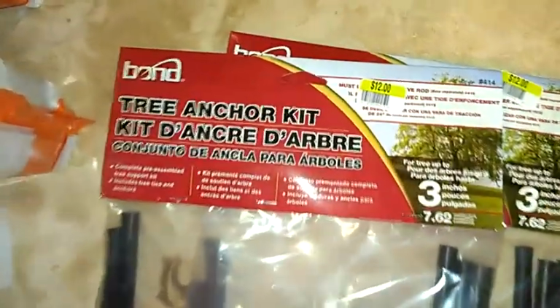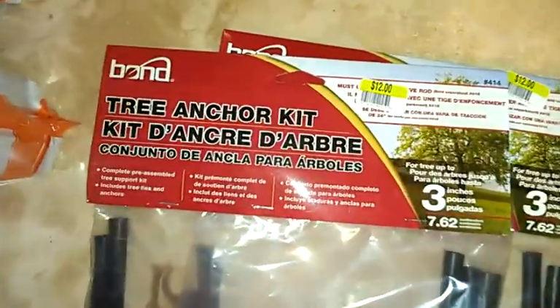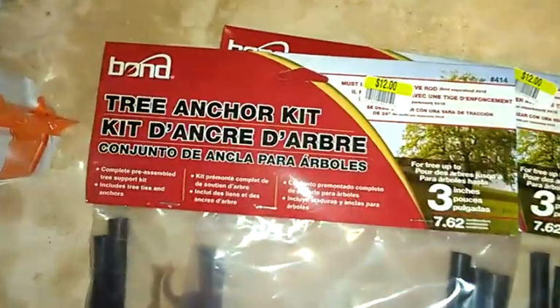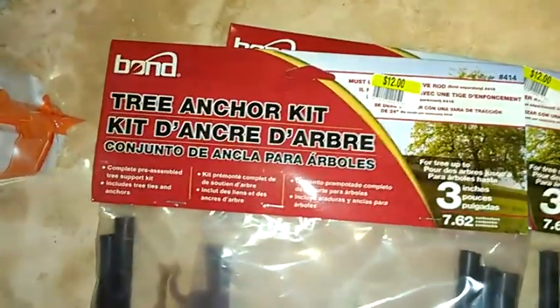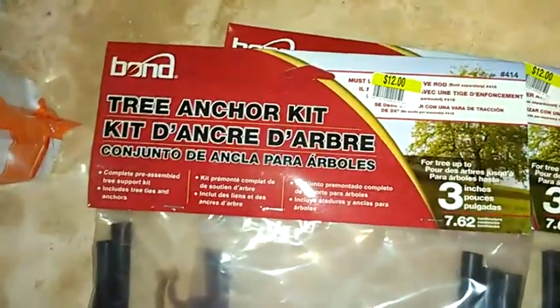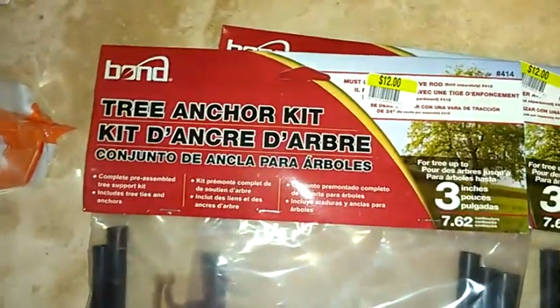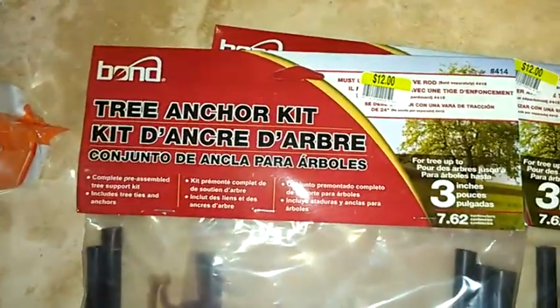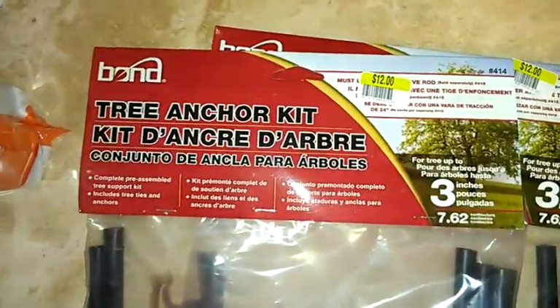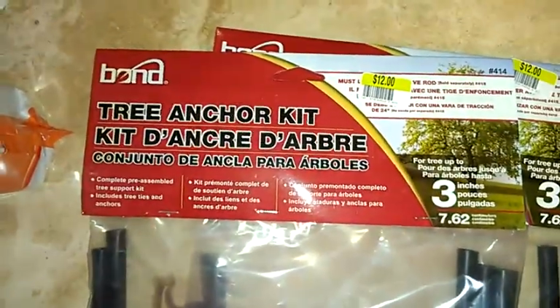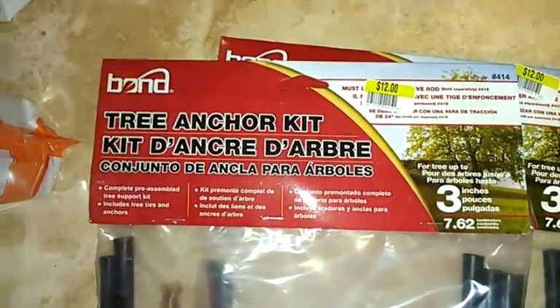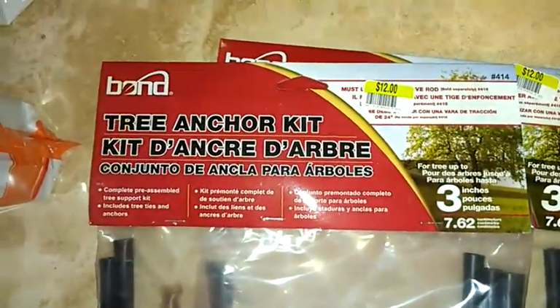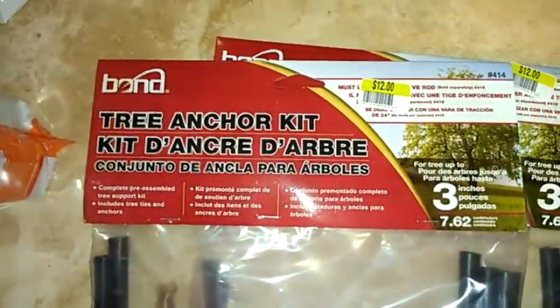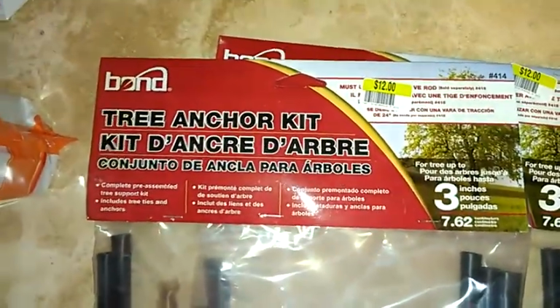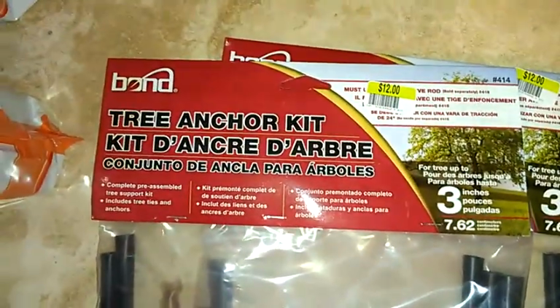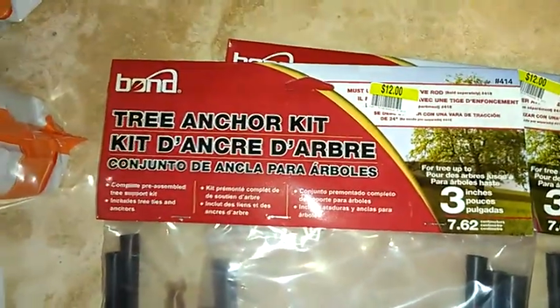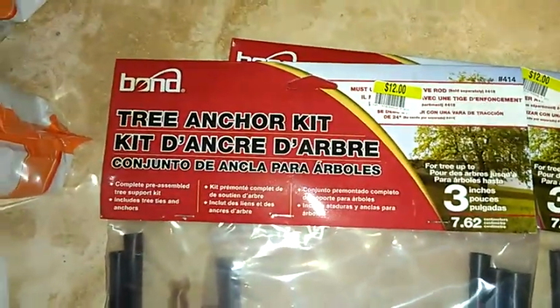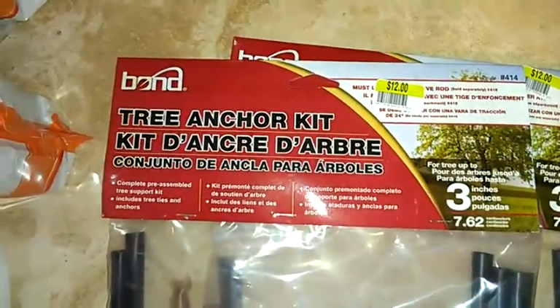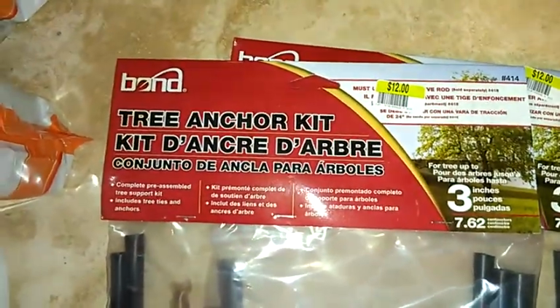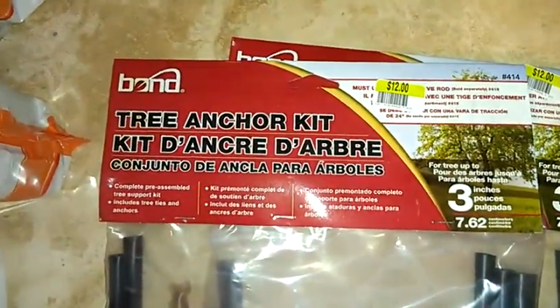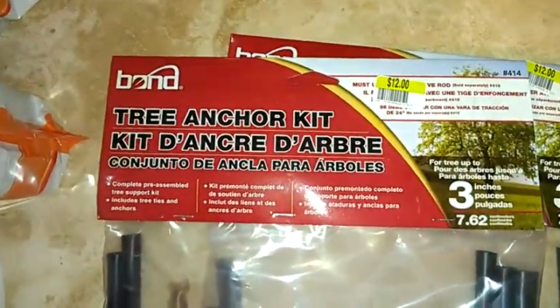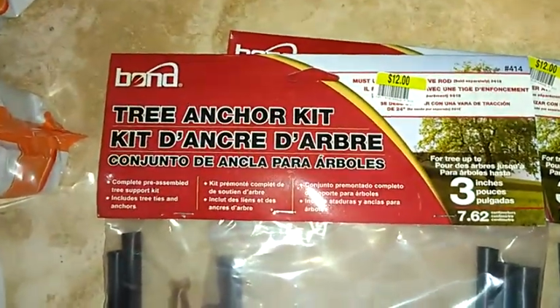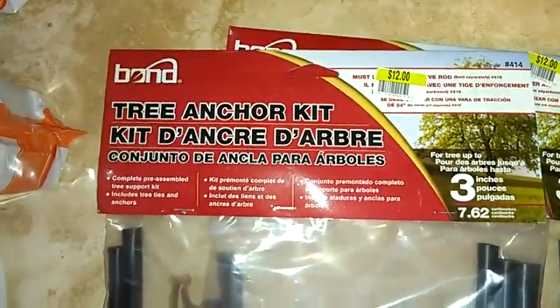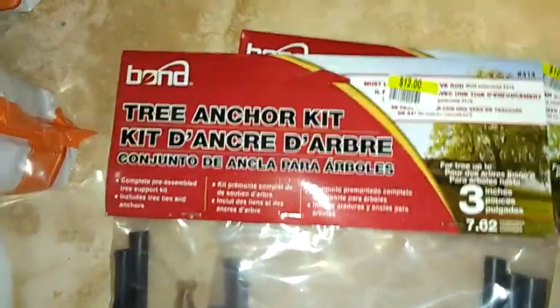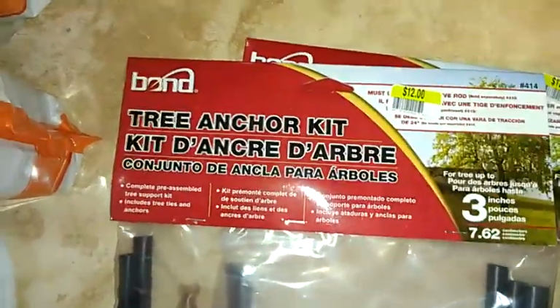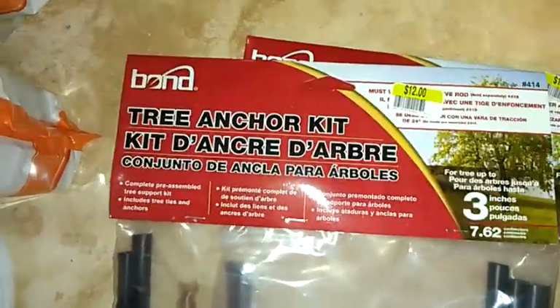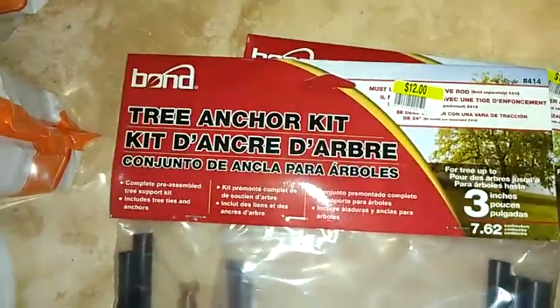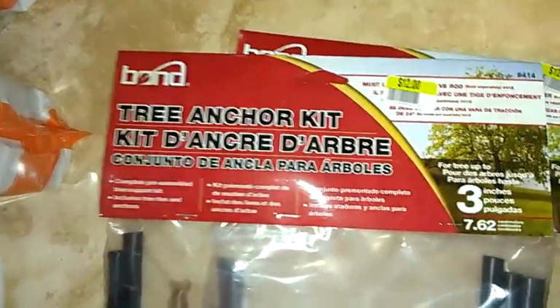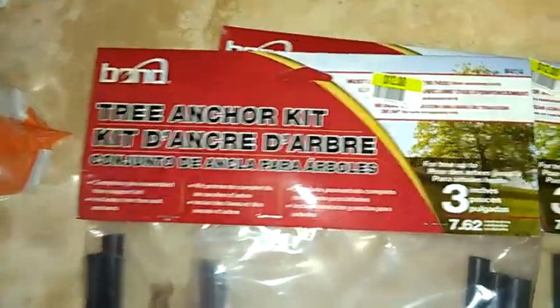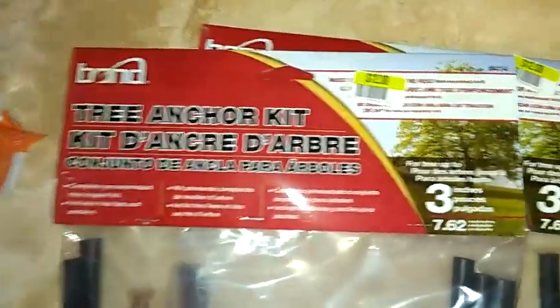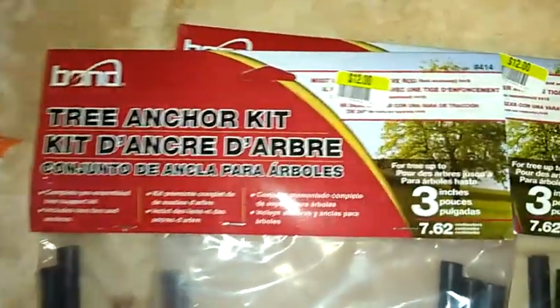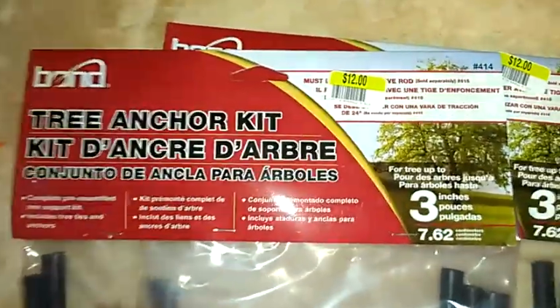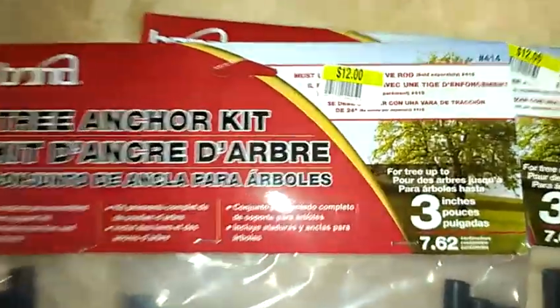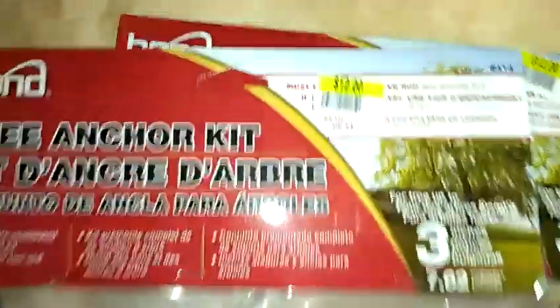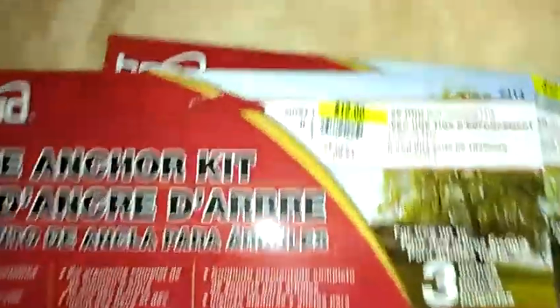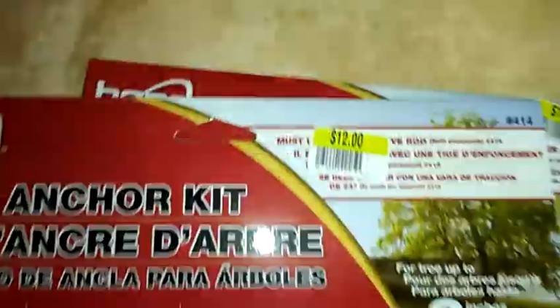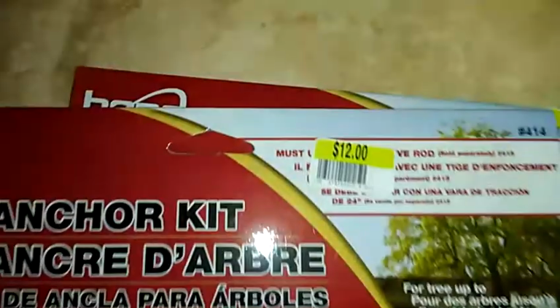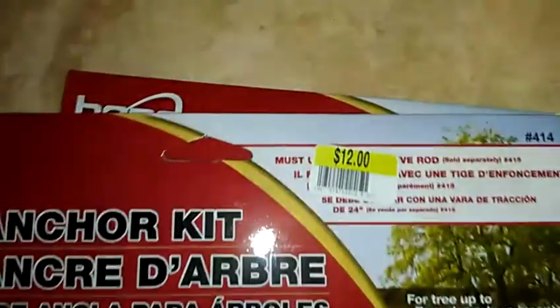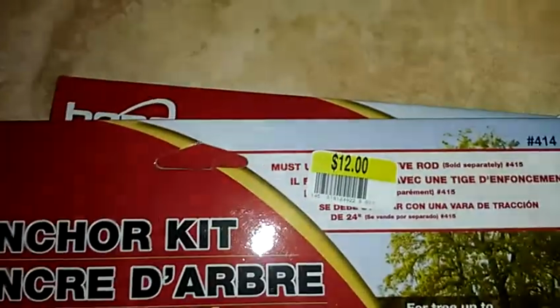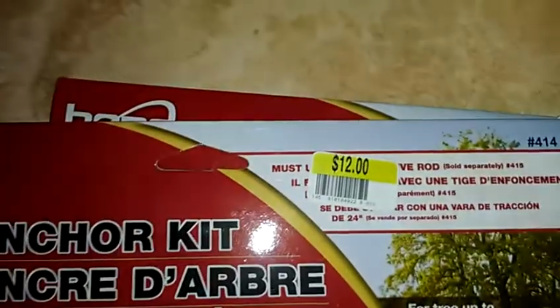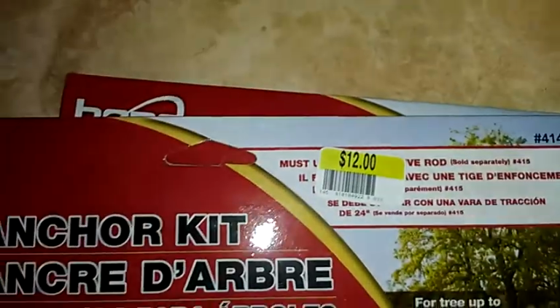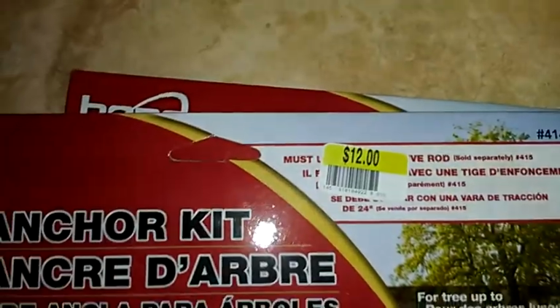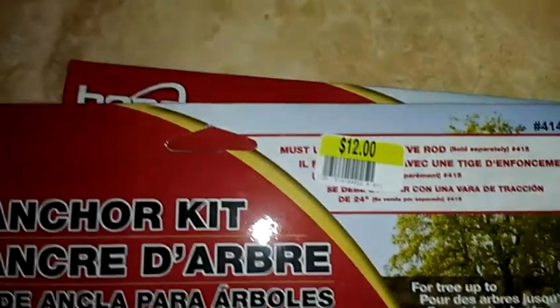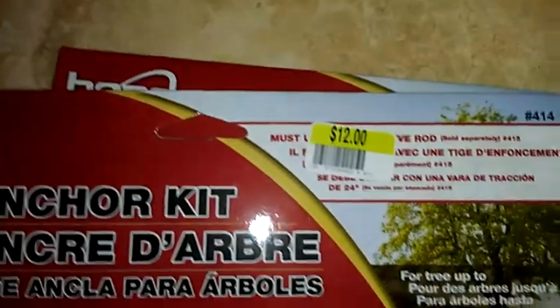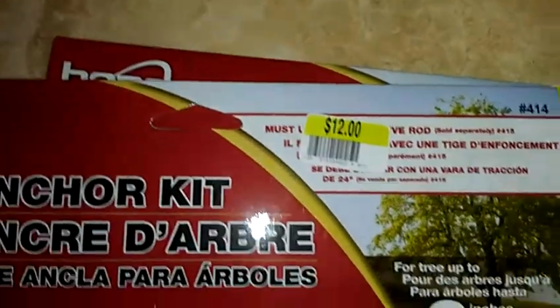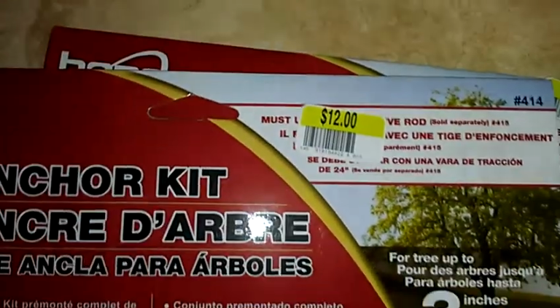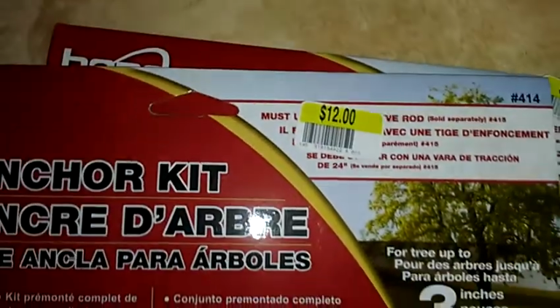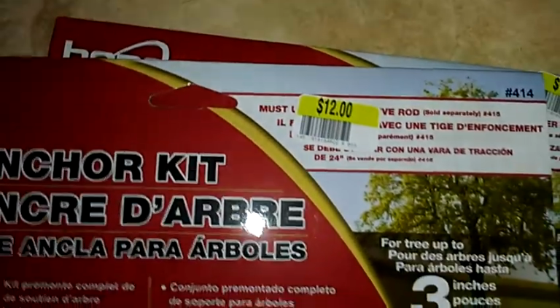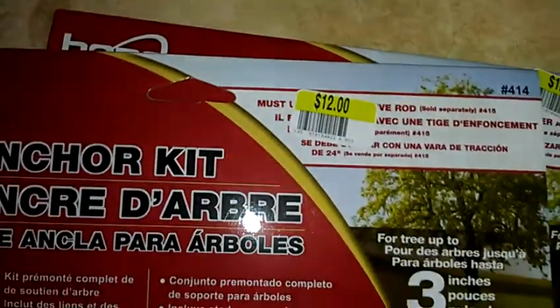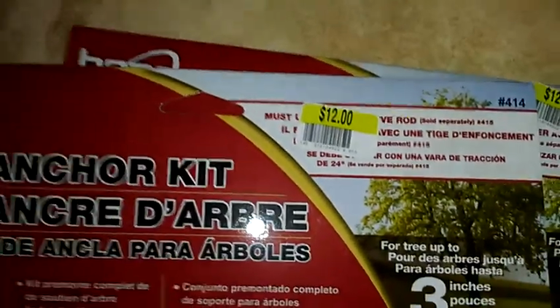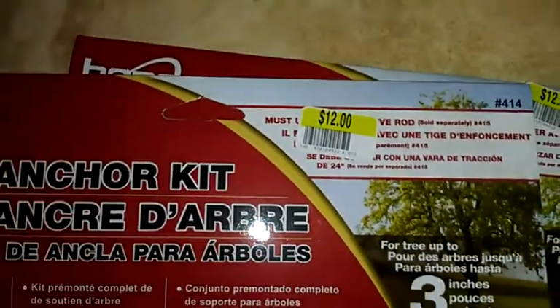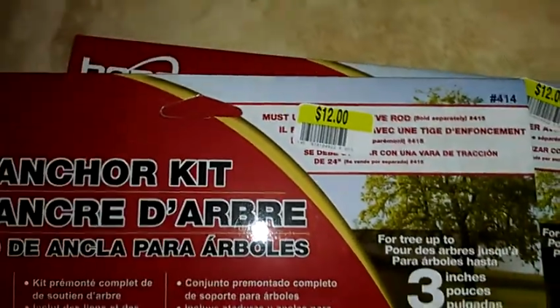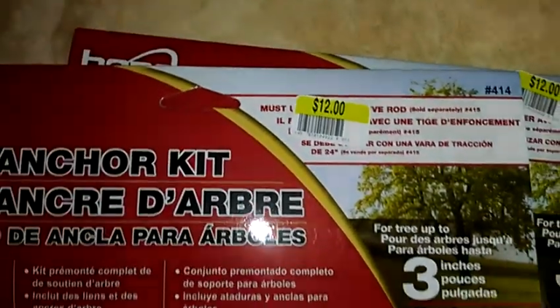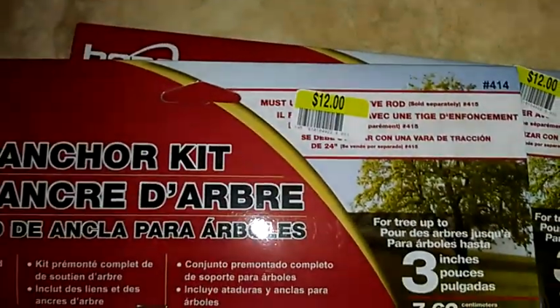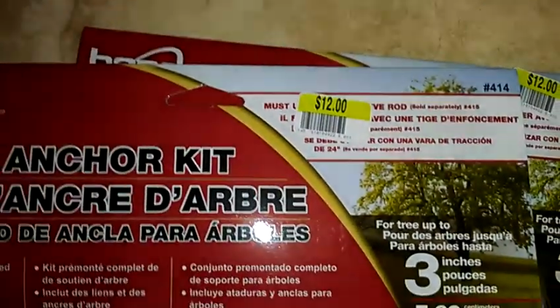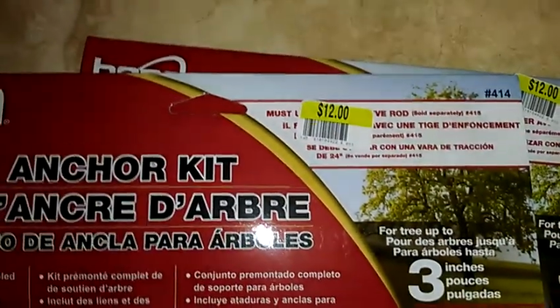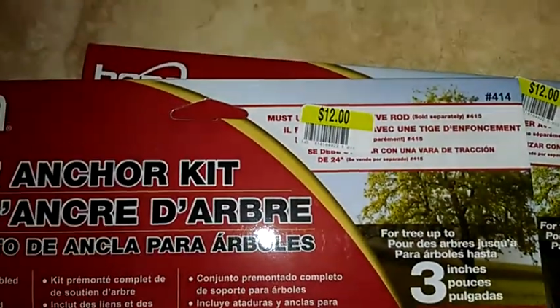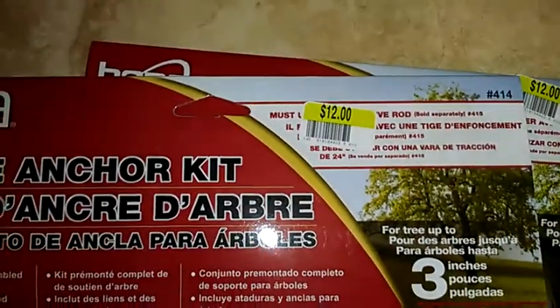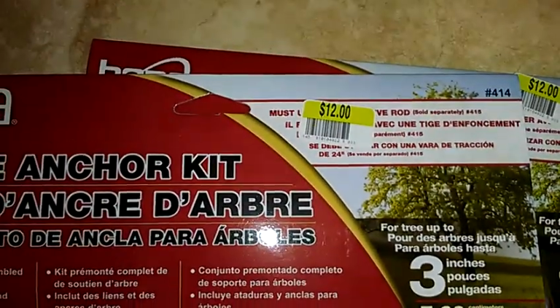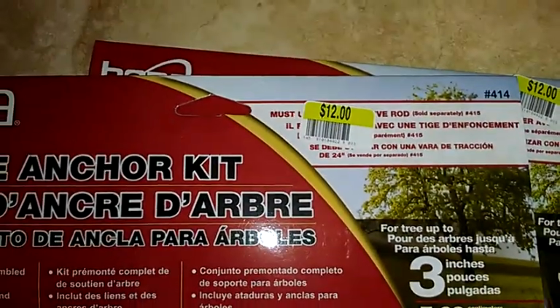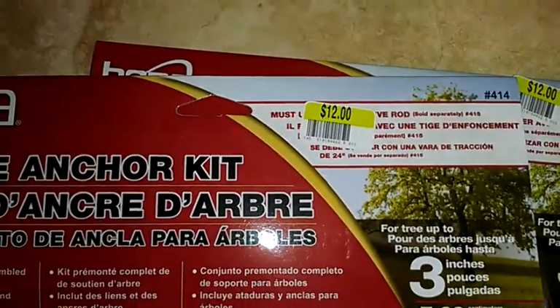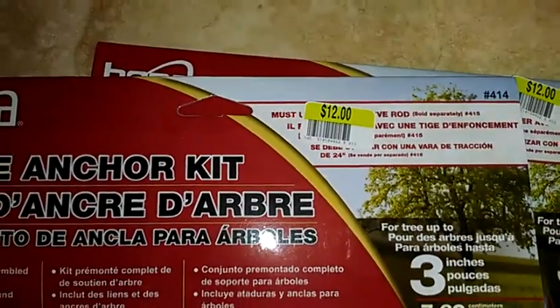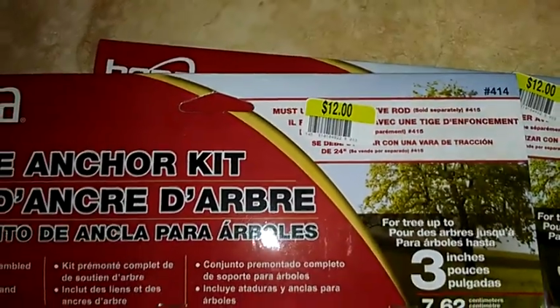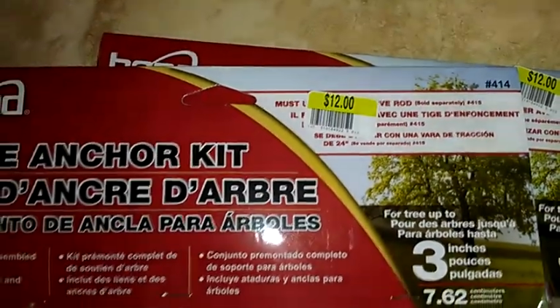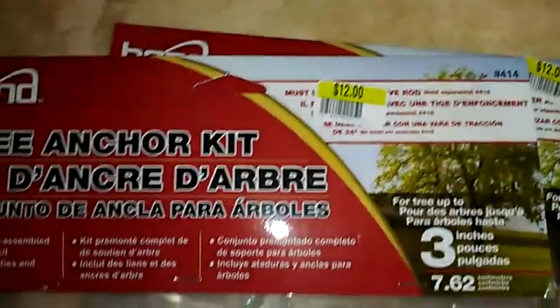Also the Tree Anchor kits — they are originally $12 and now they're on clearance for $1.20.